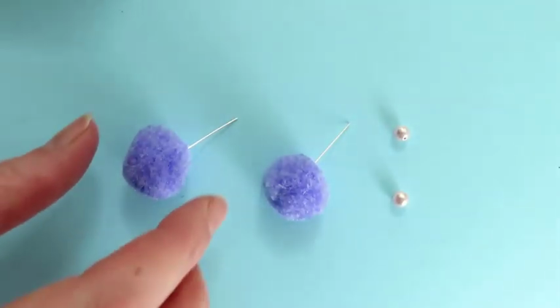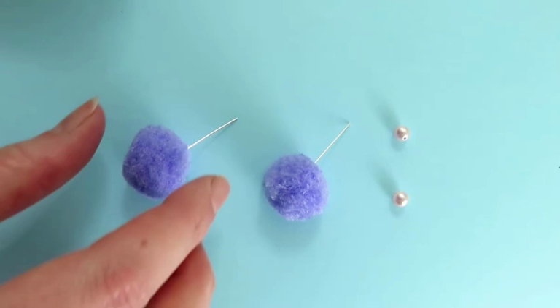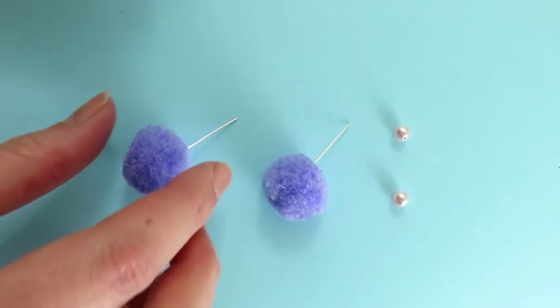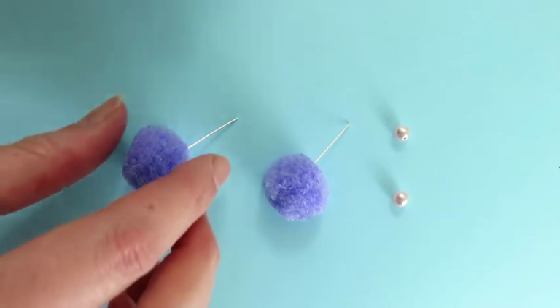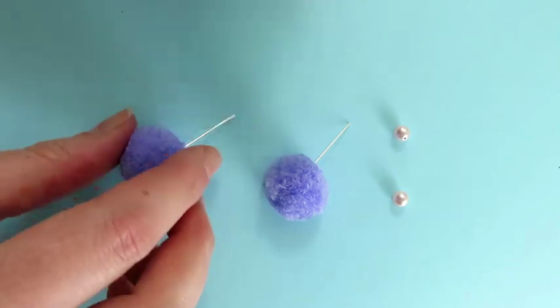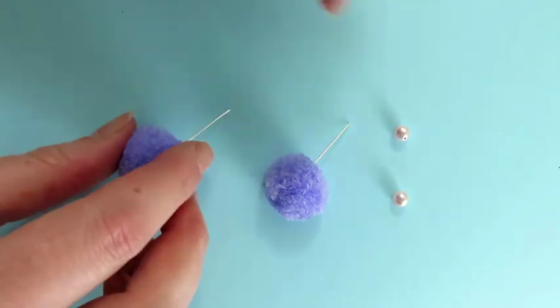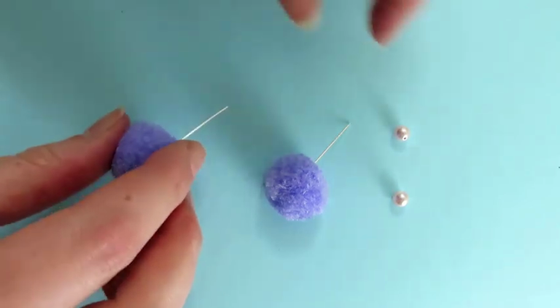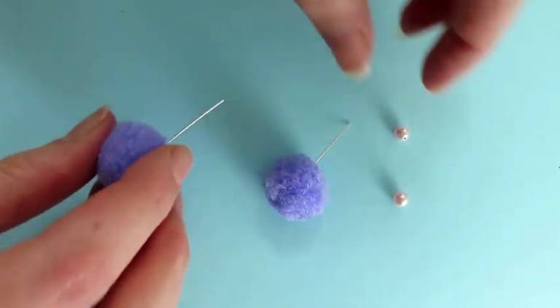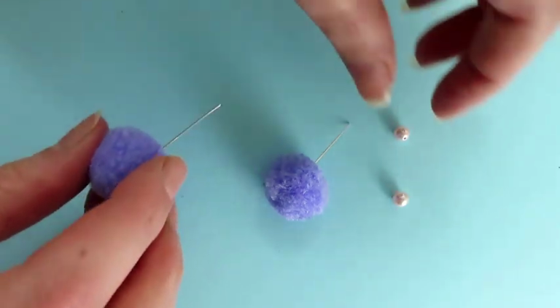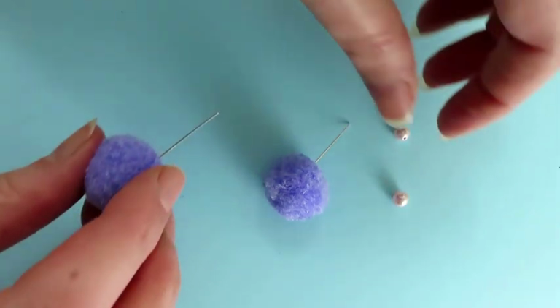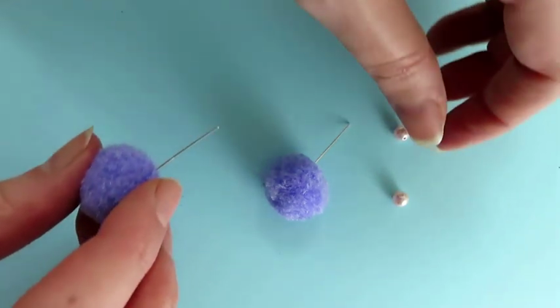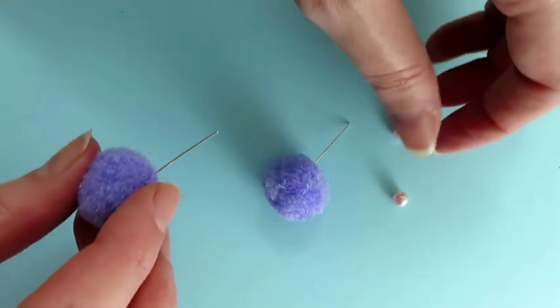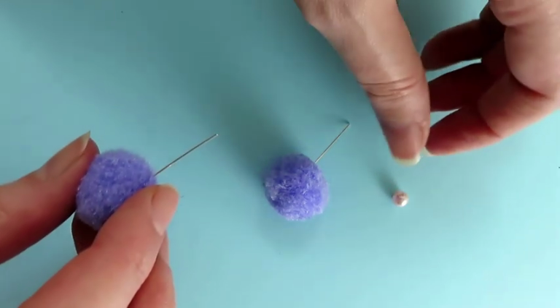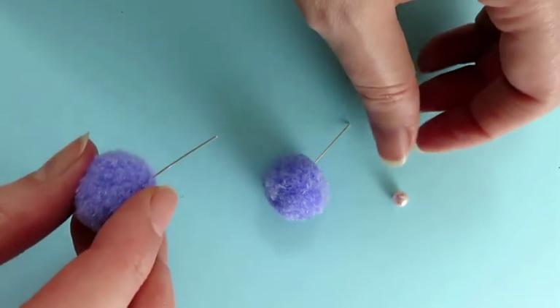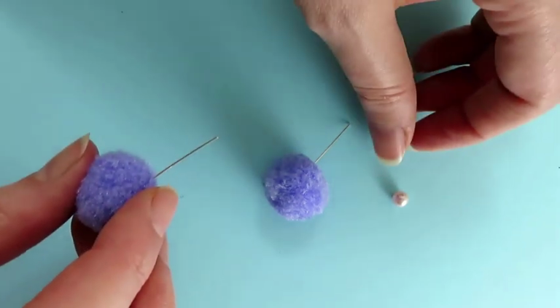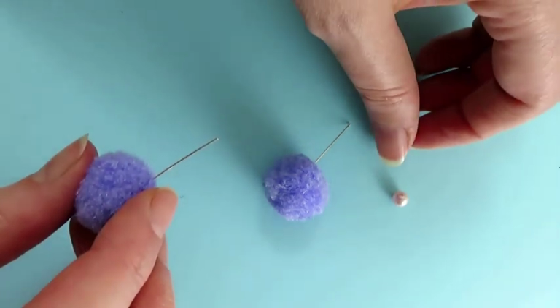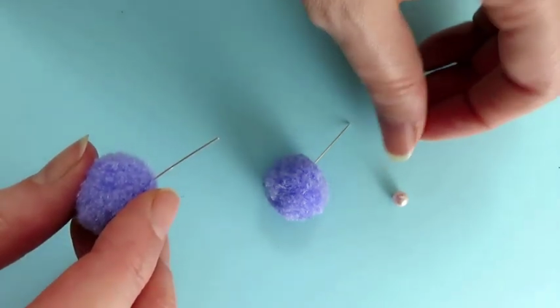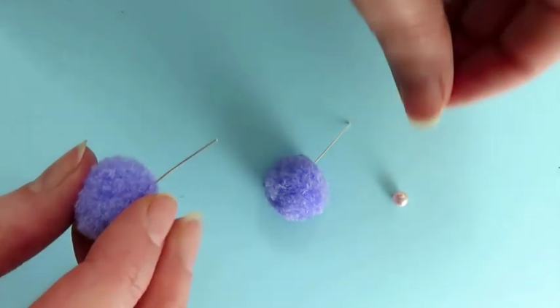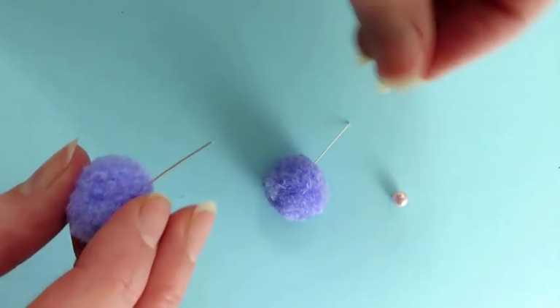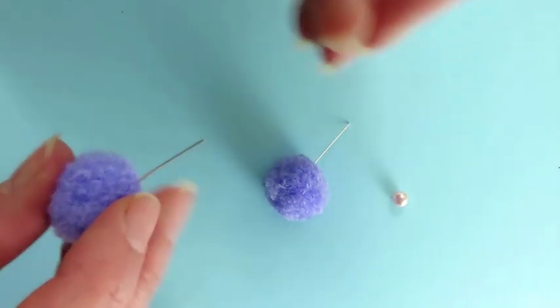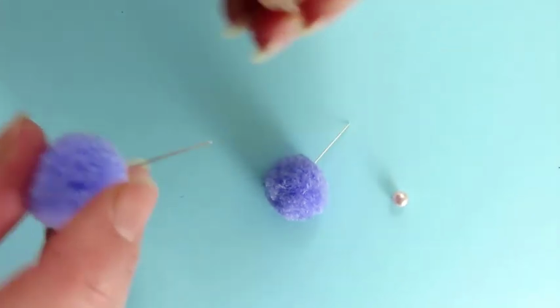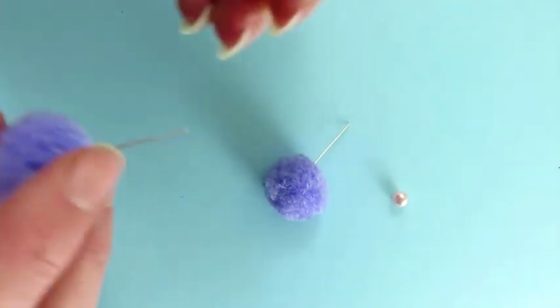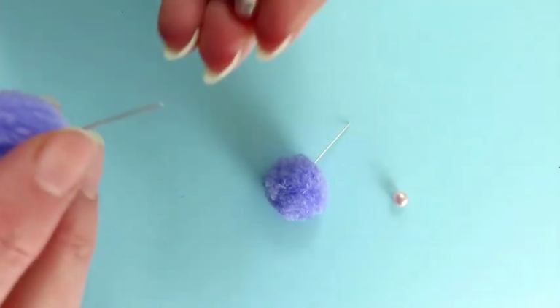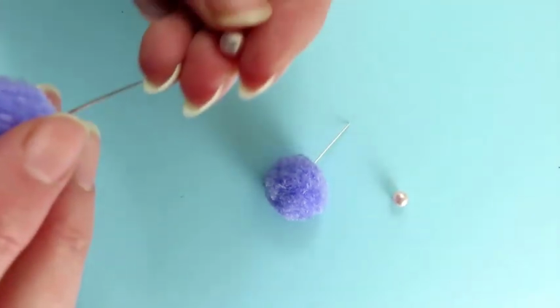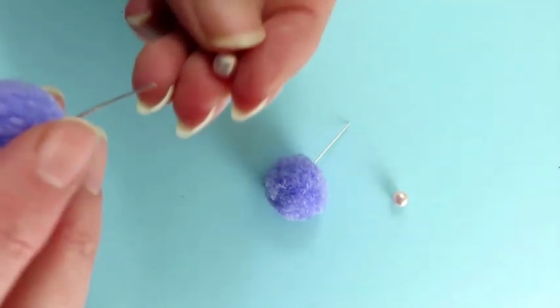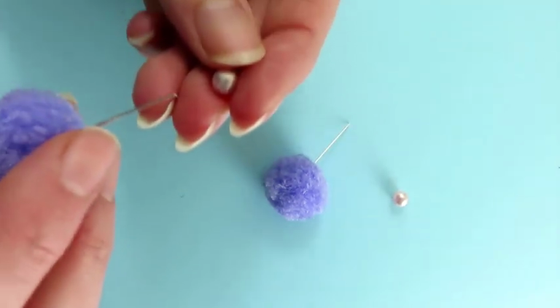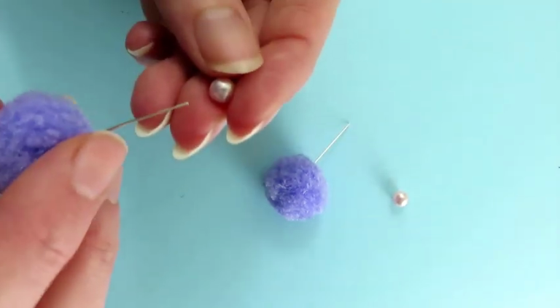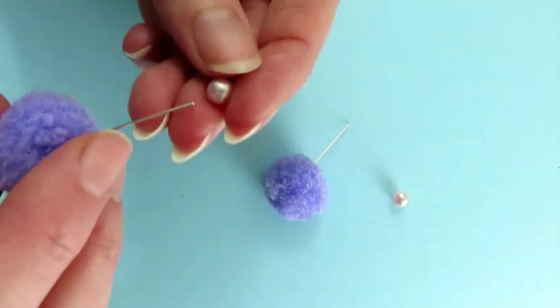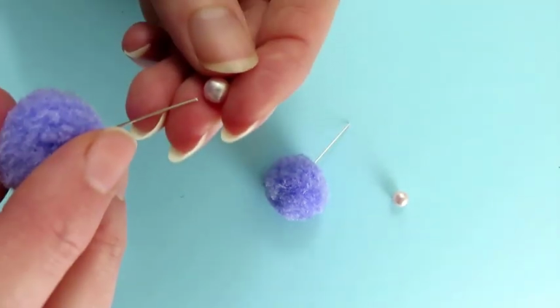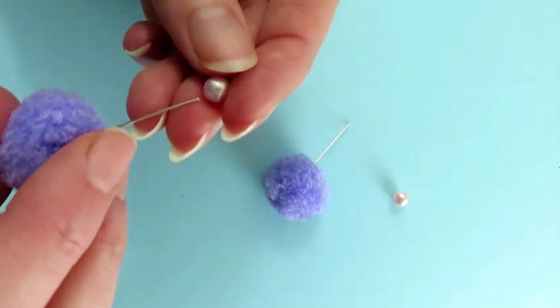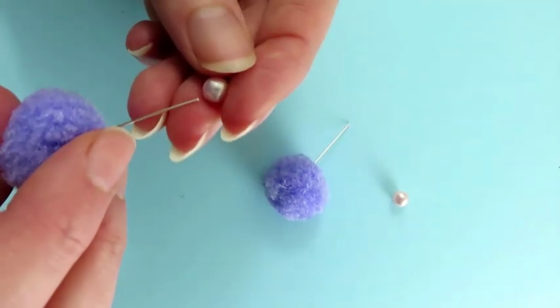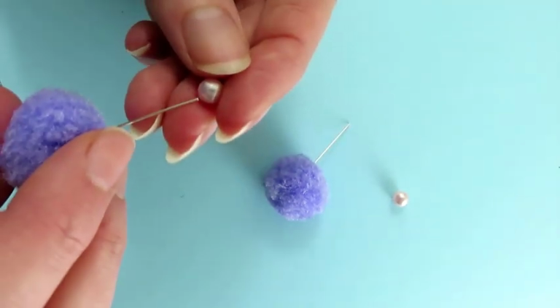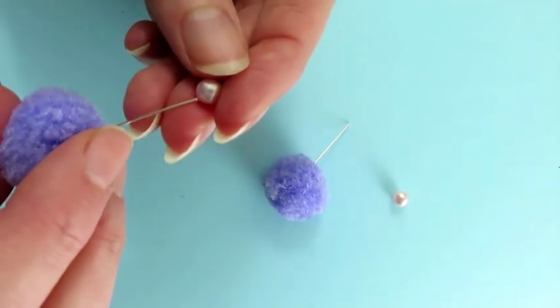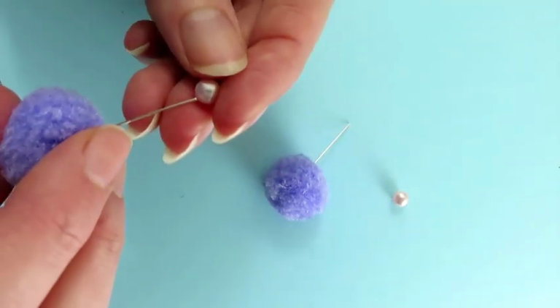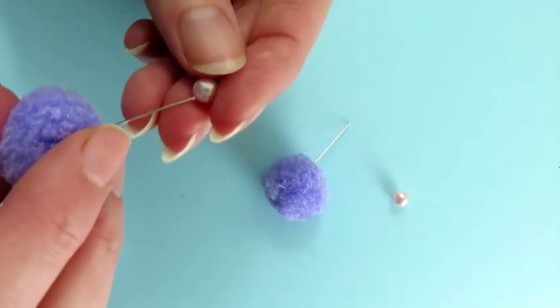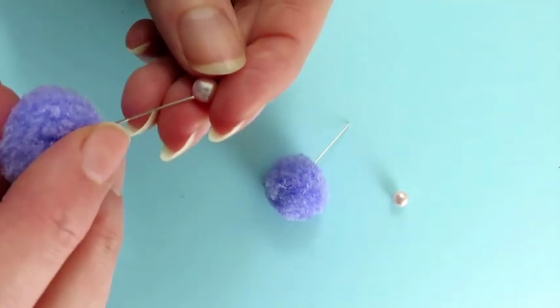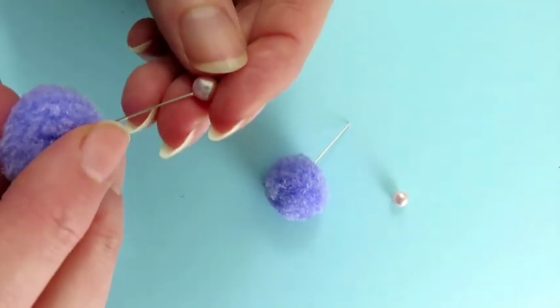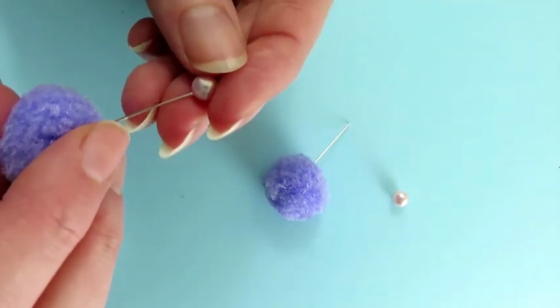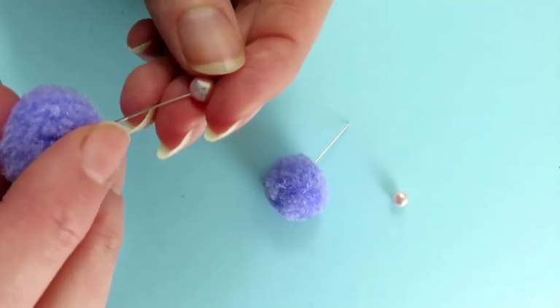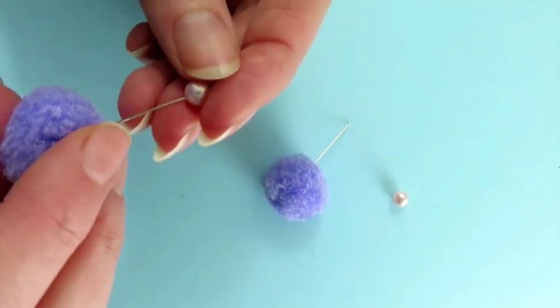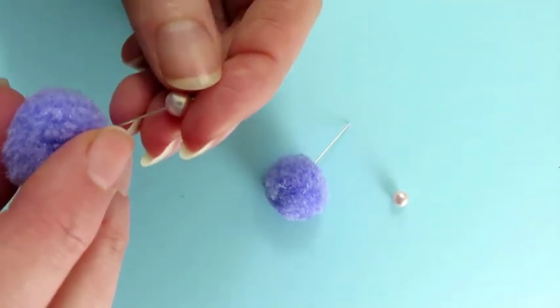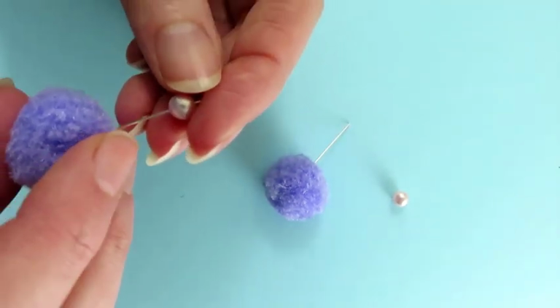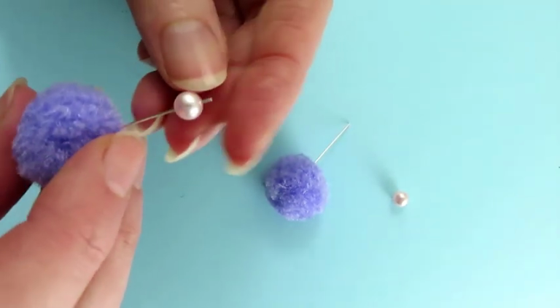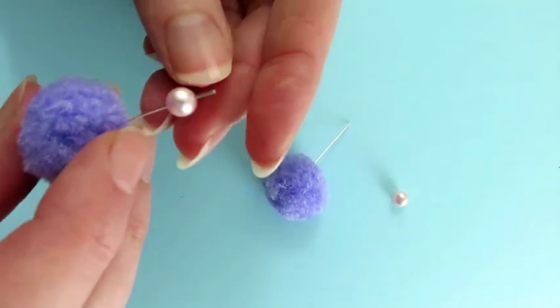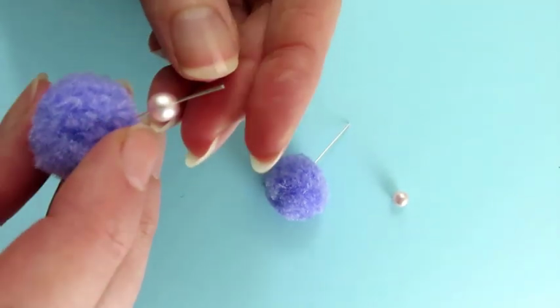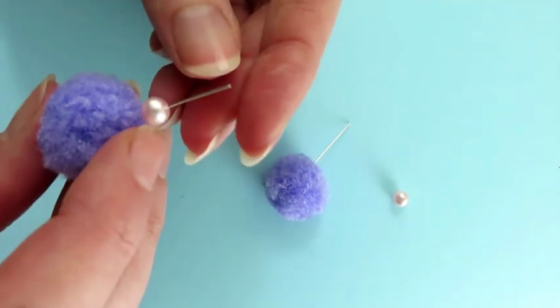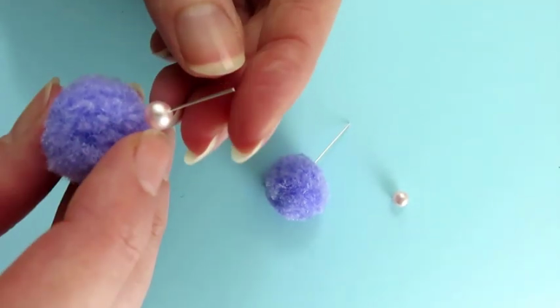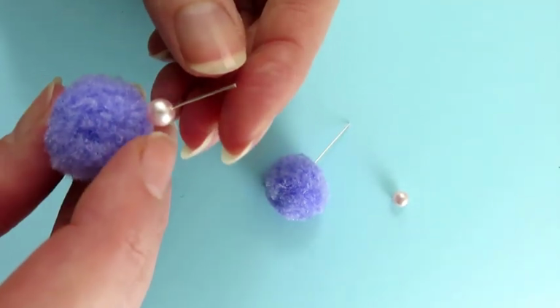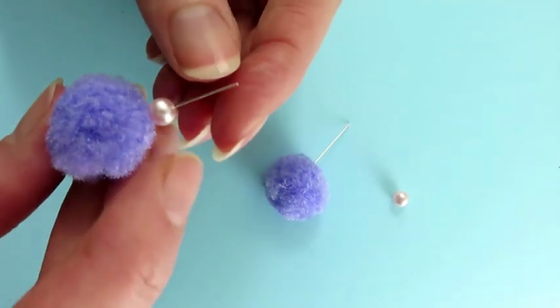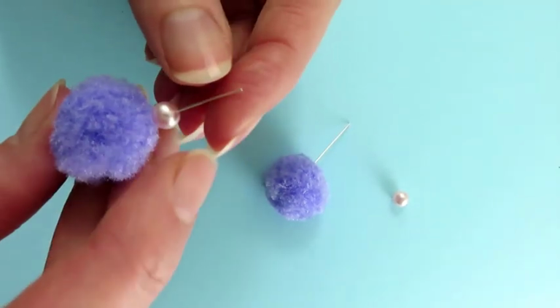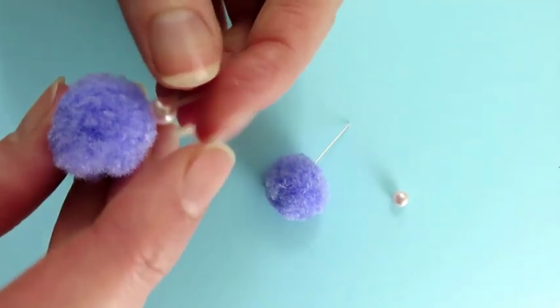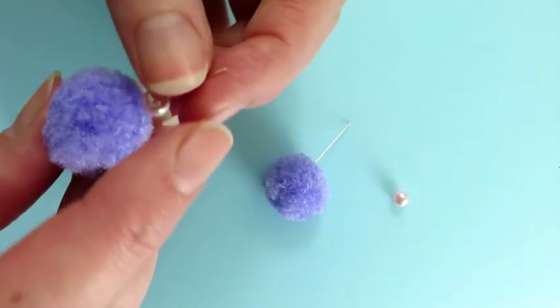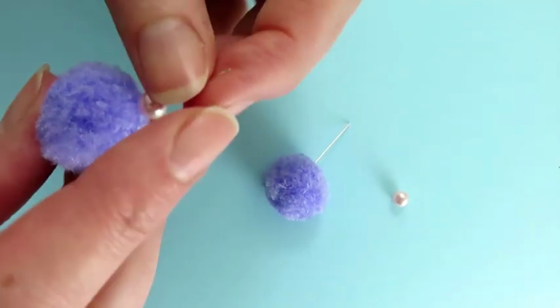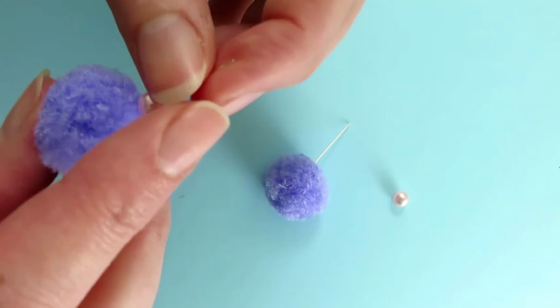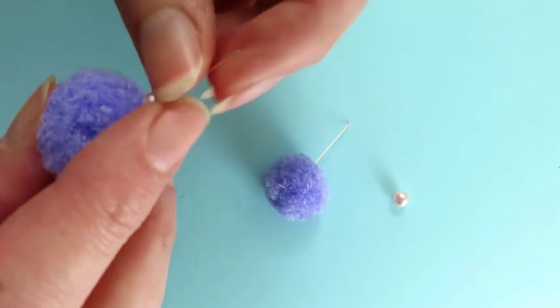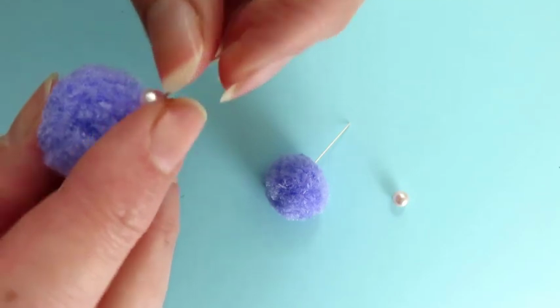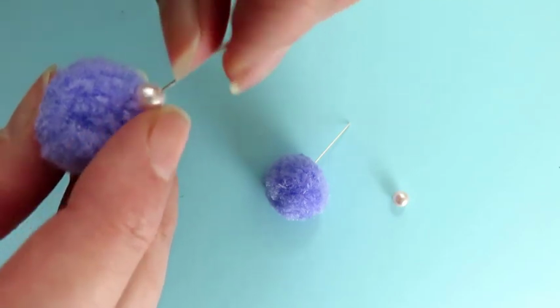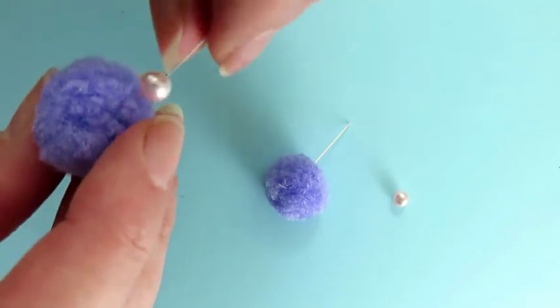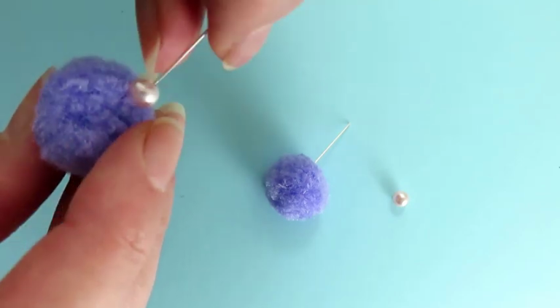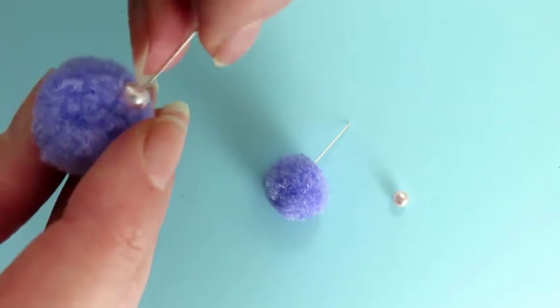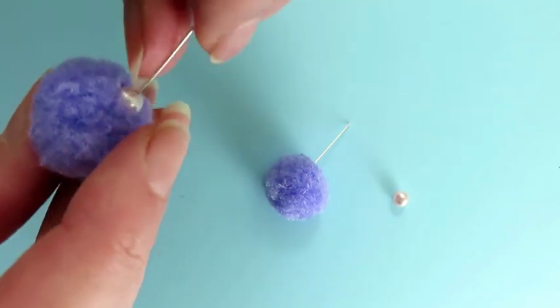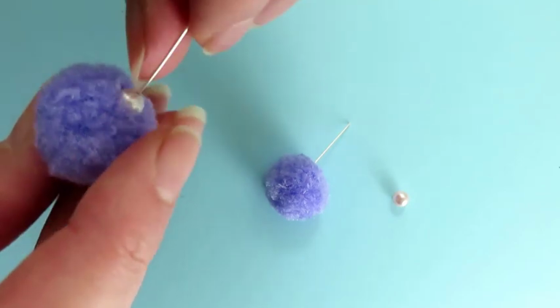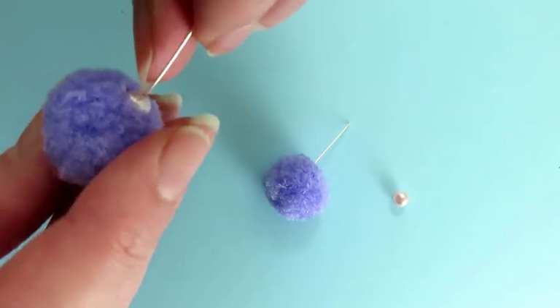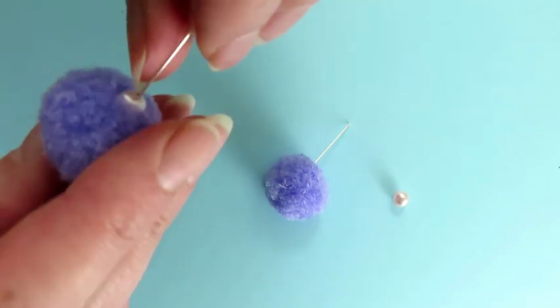Slide a bead on top of the pom-pom. We are using a light pink pearl, but you could use any other type of bead.